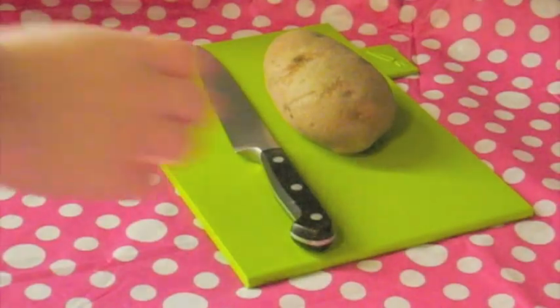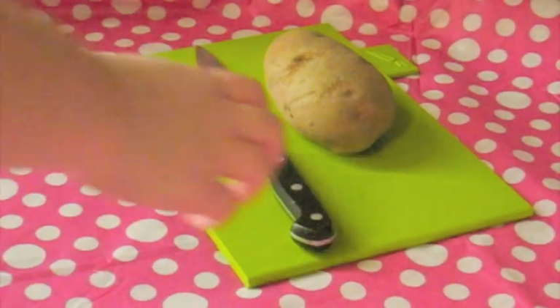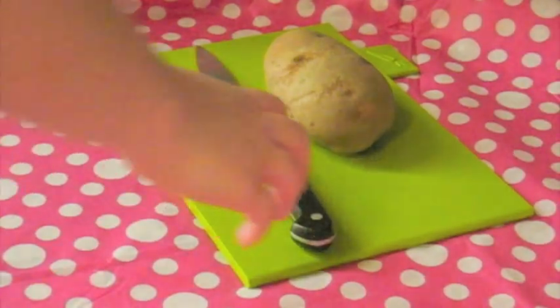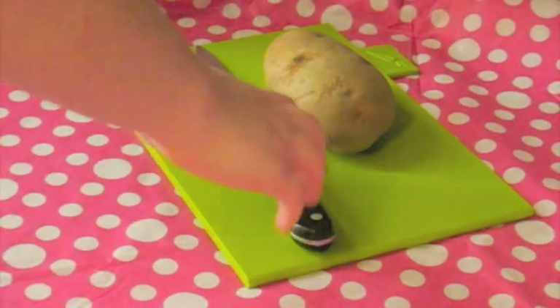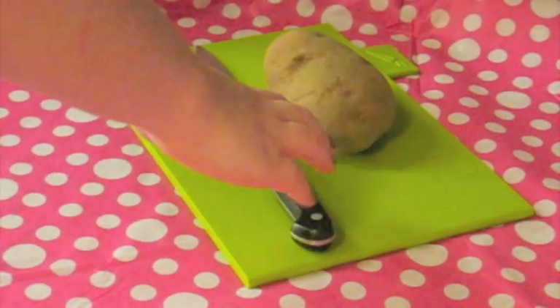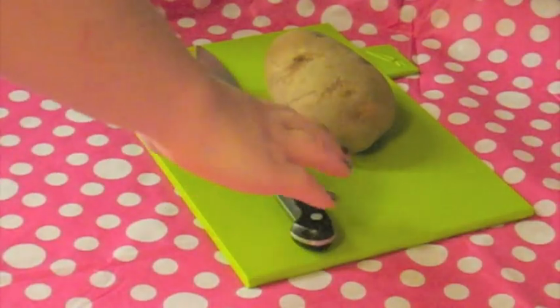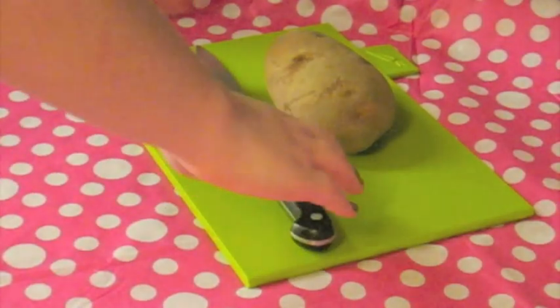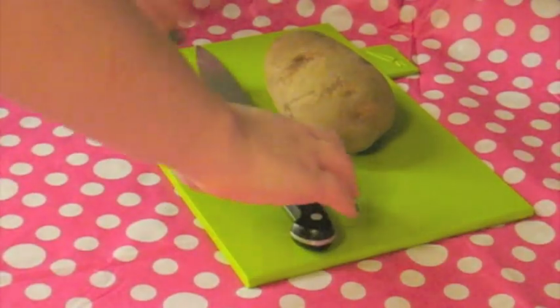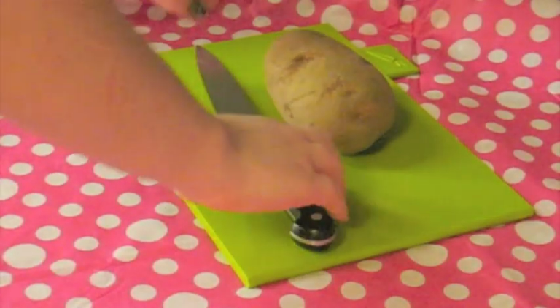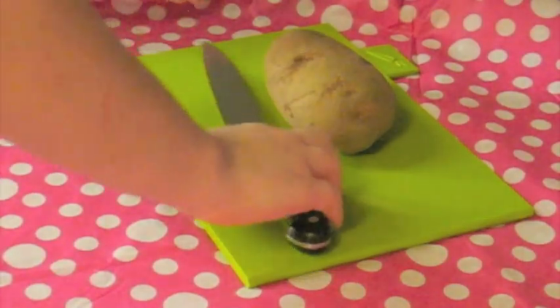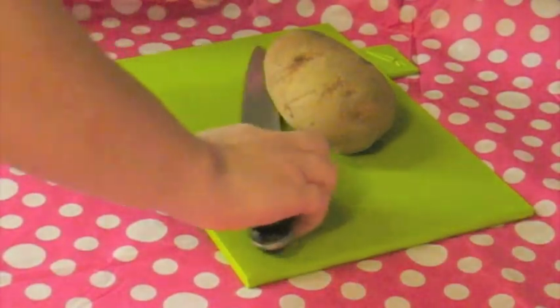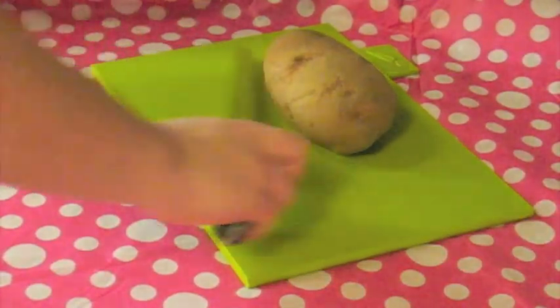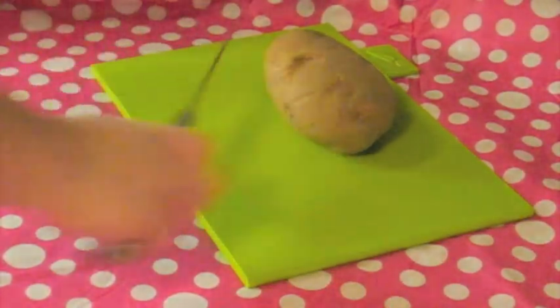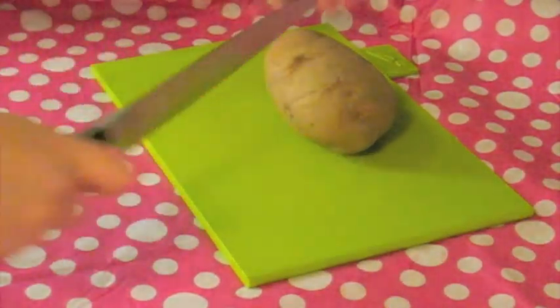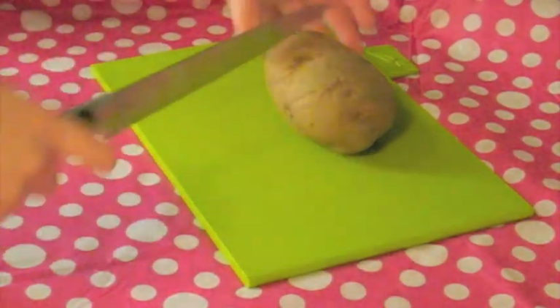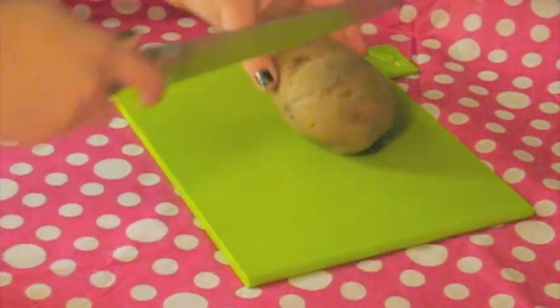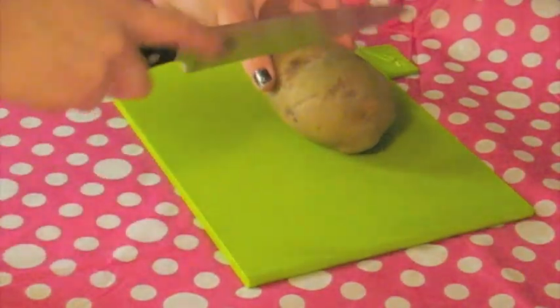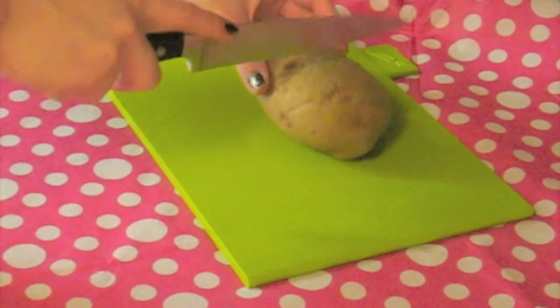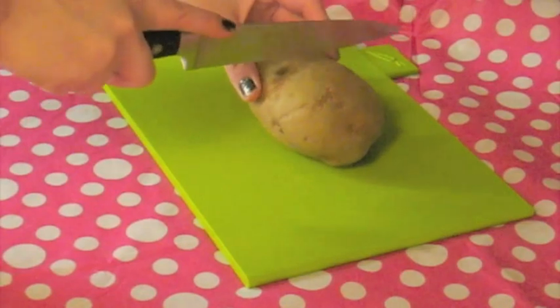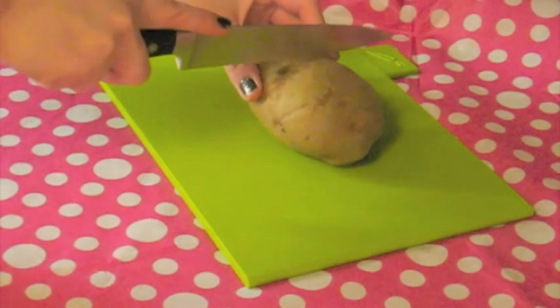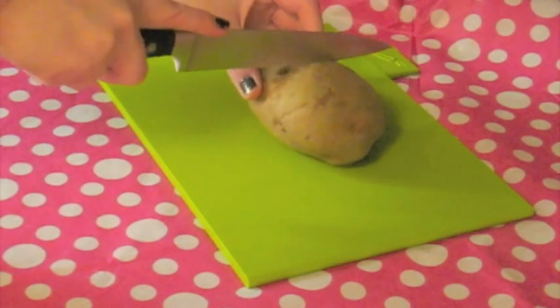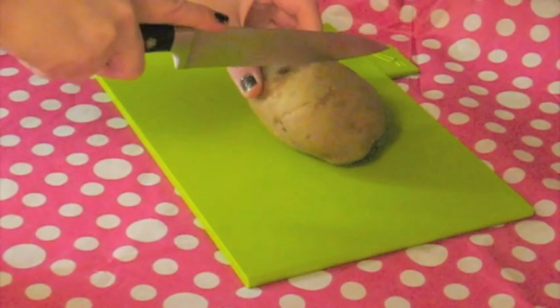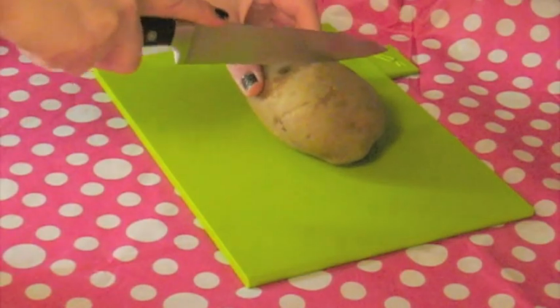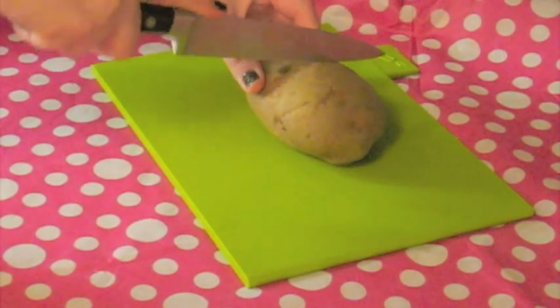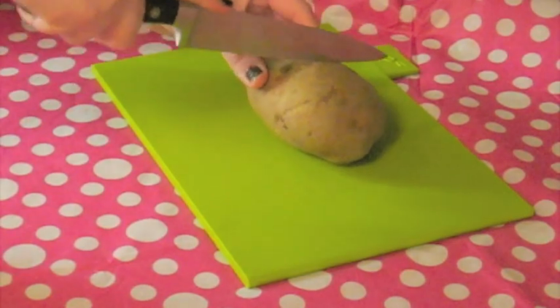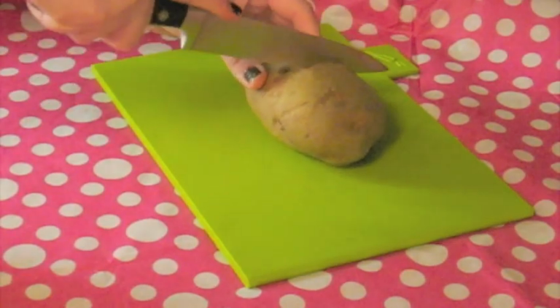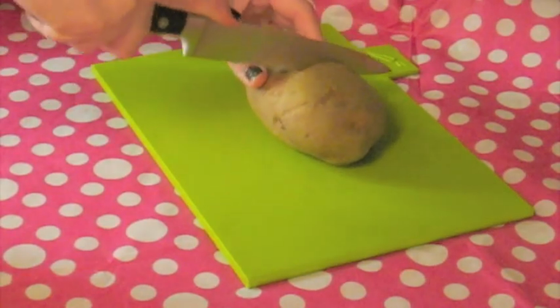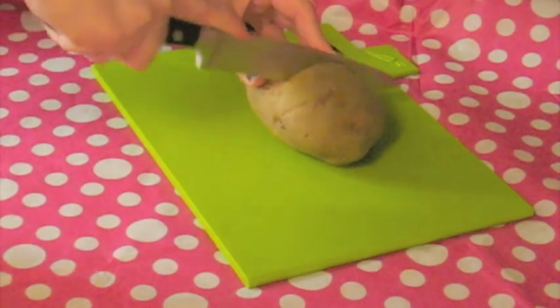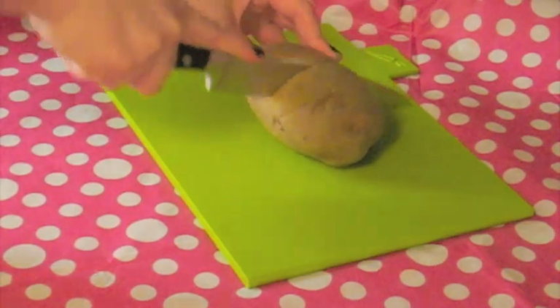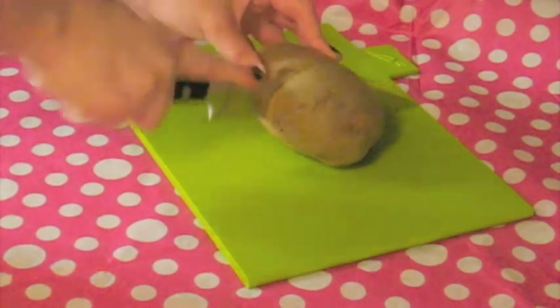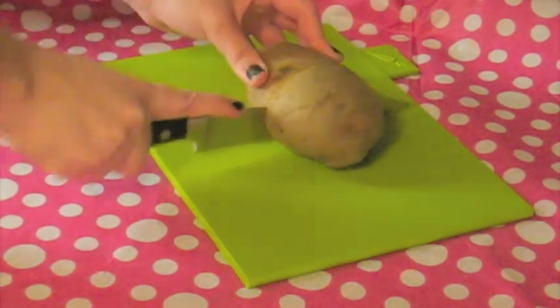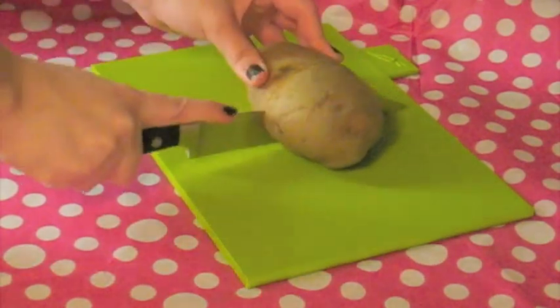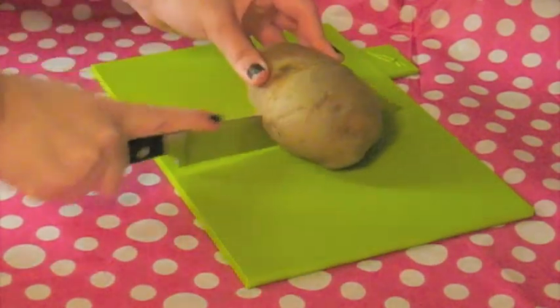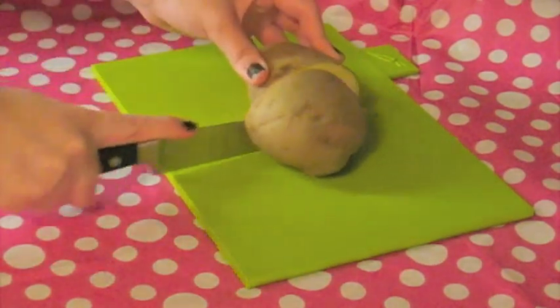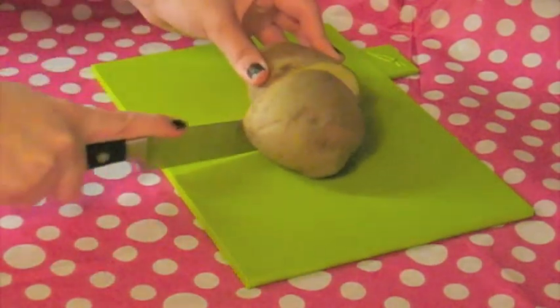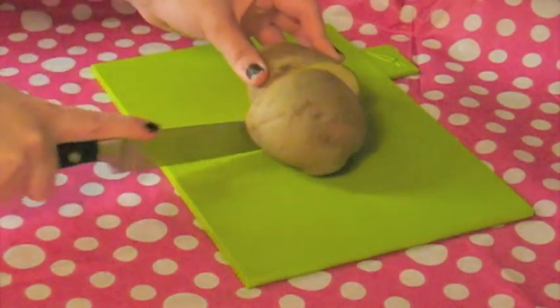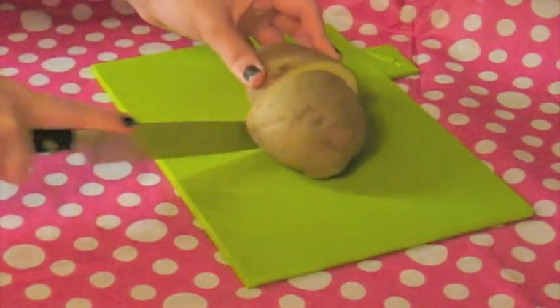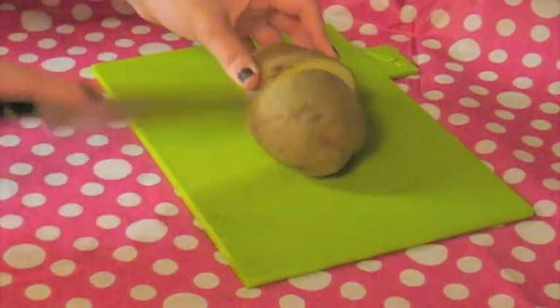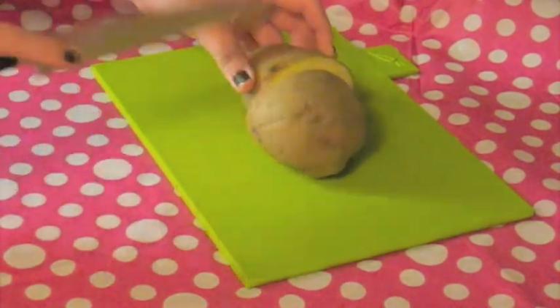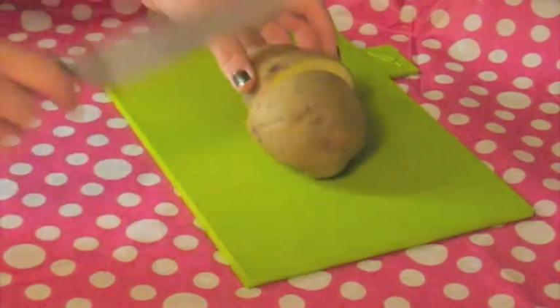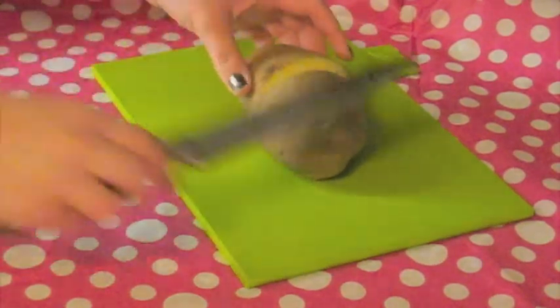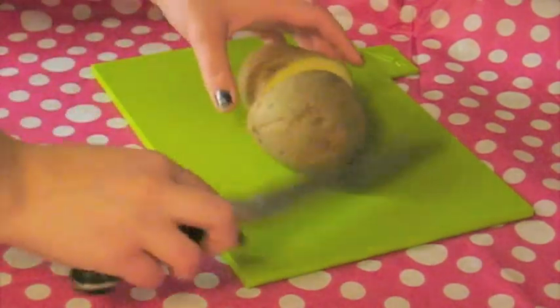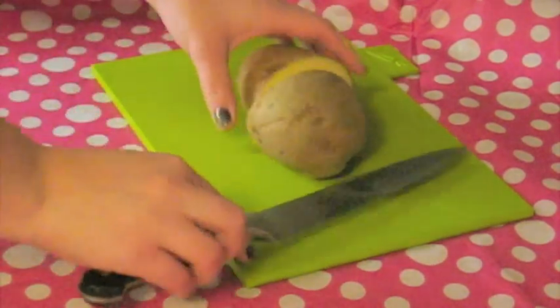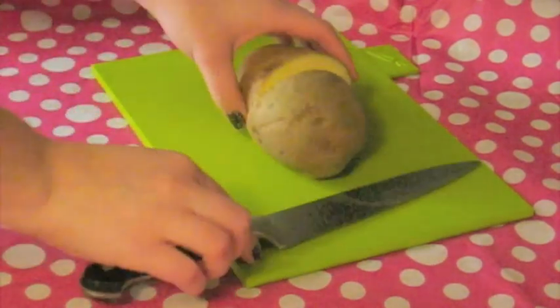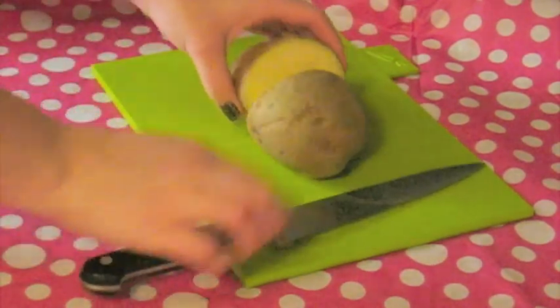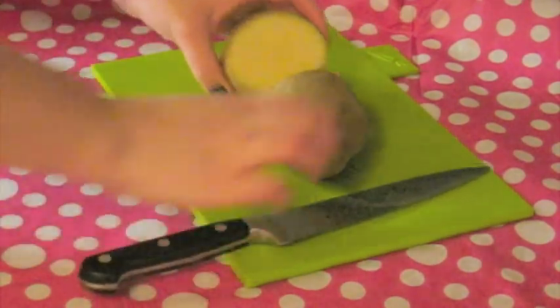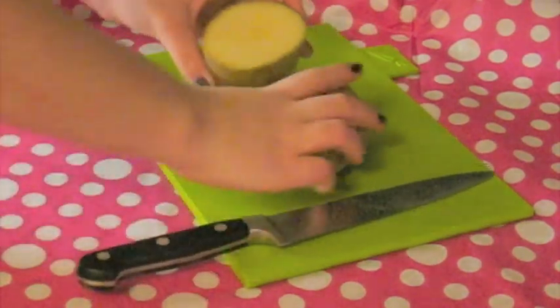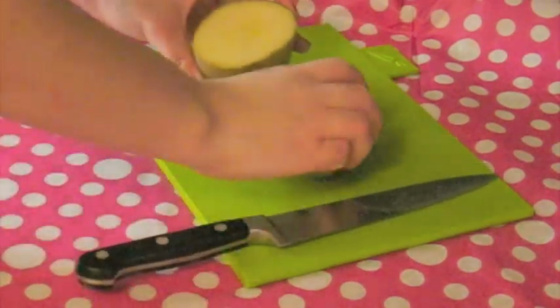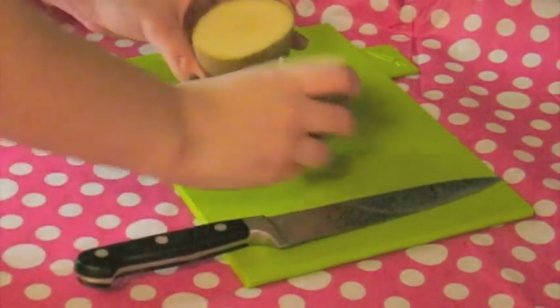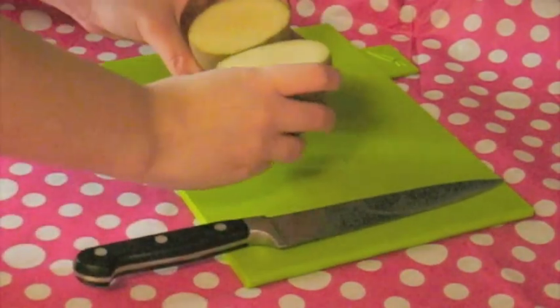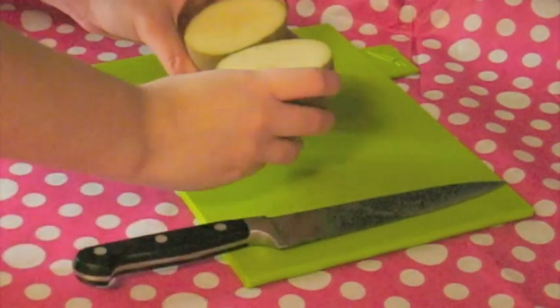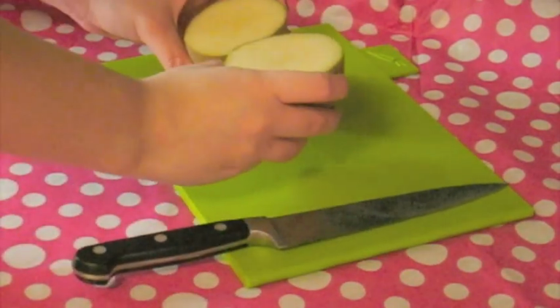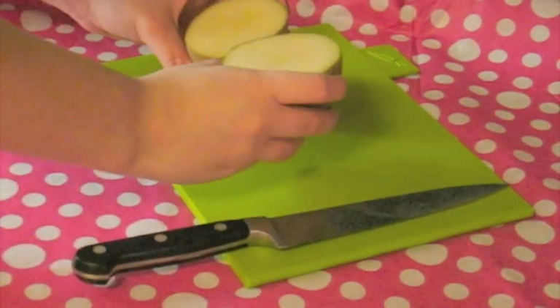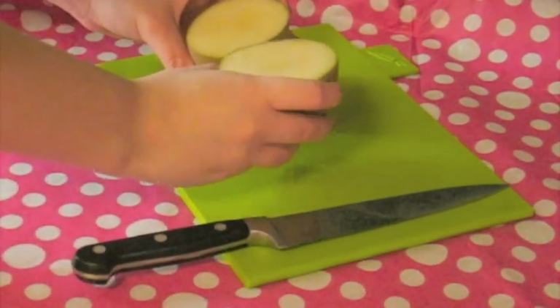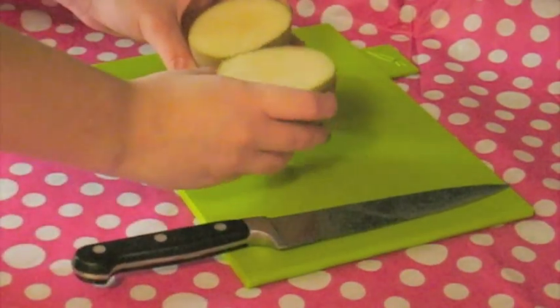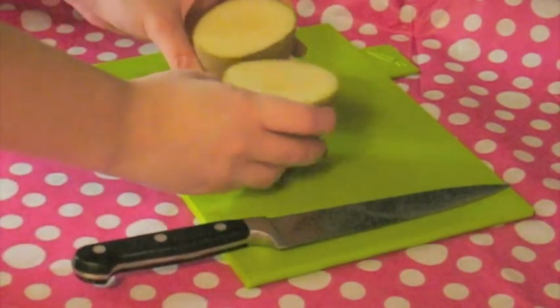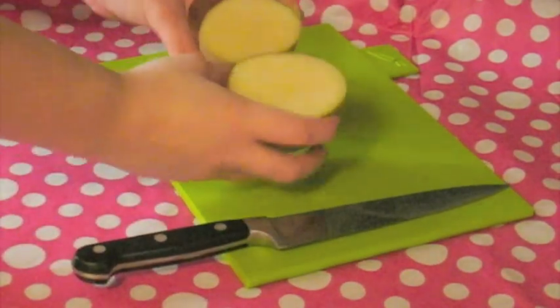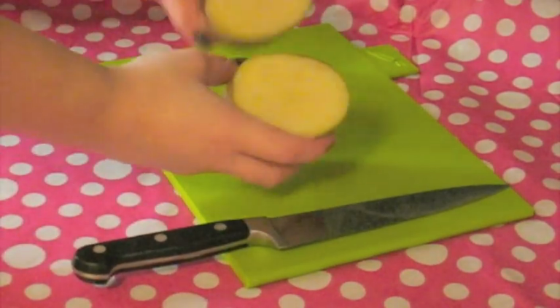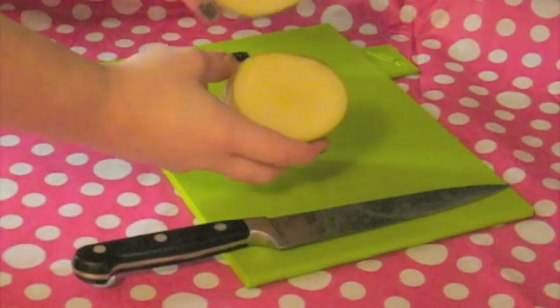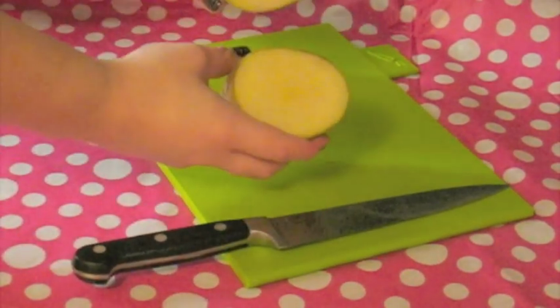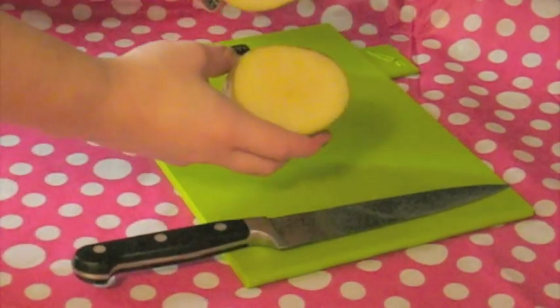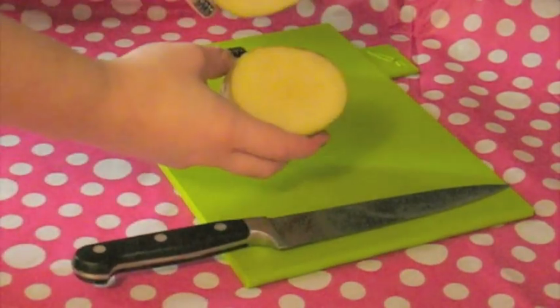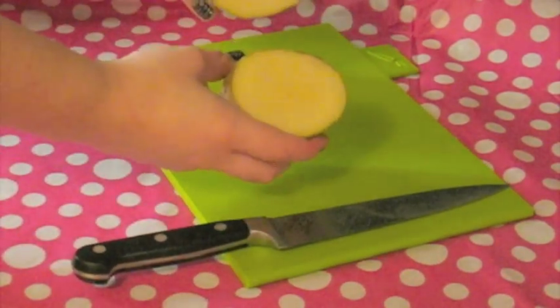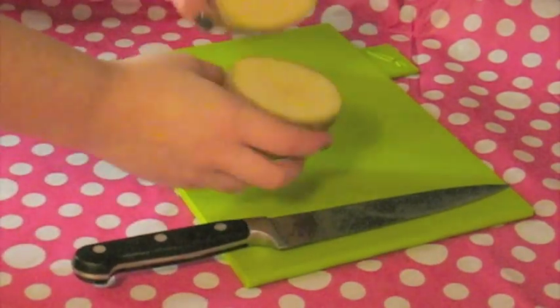So first, cut your potato. You're only going to be using half of it, so just eat the other one at some point.